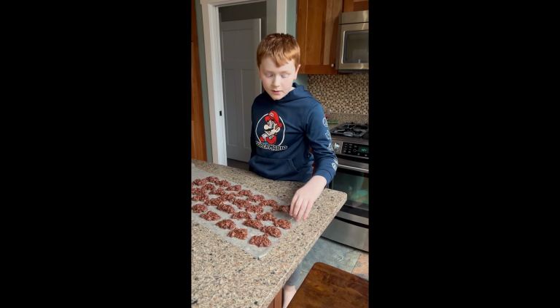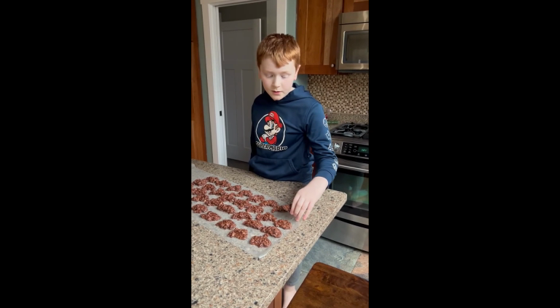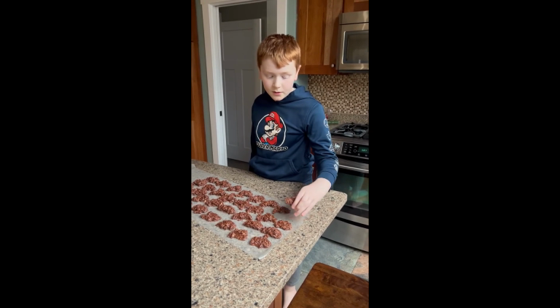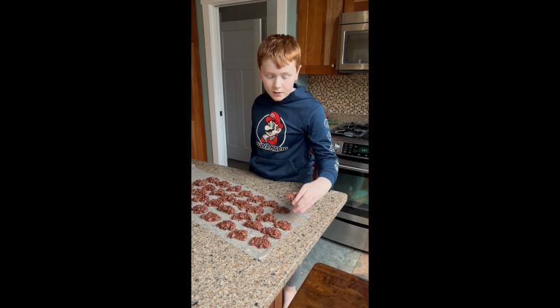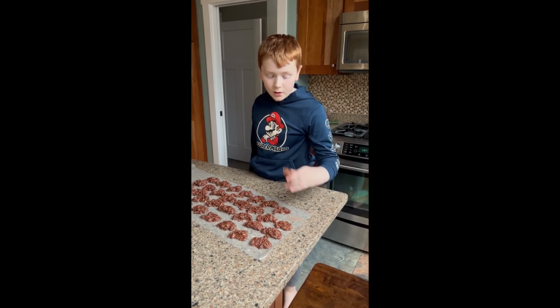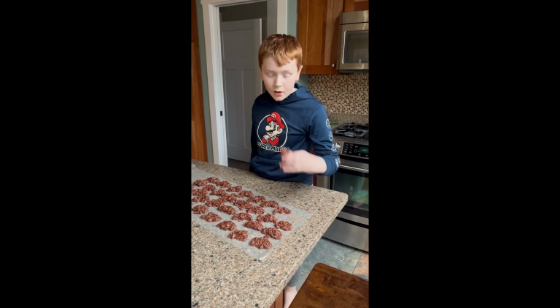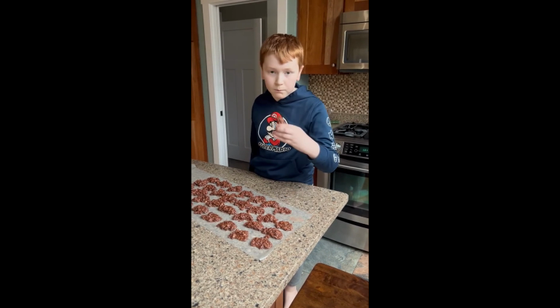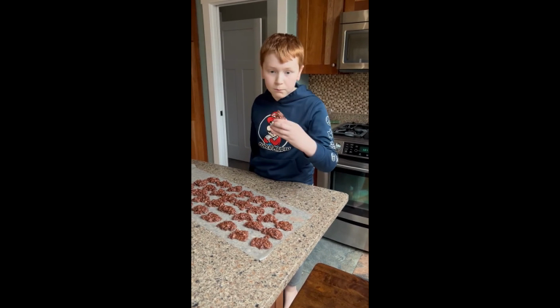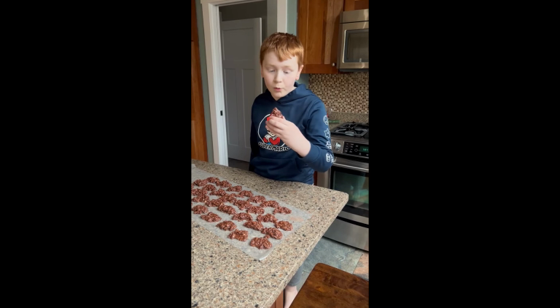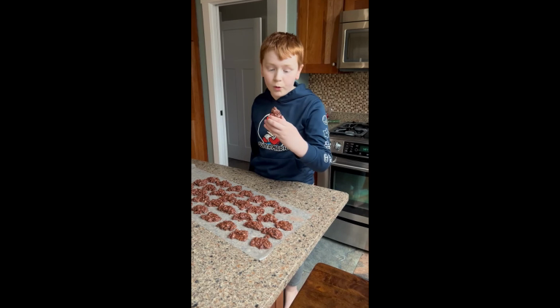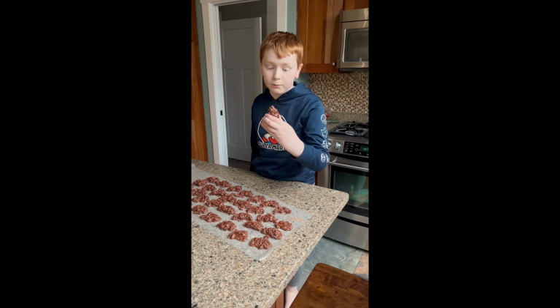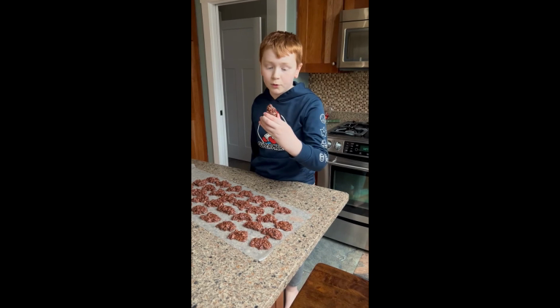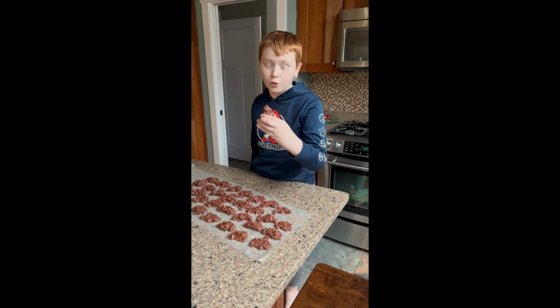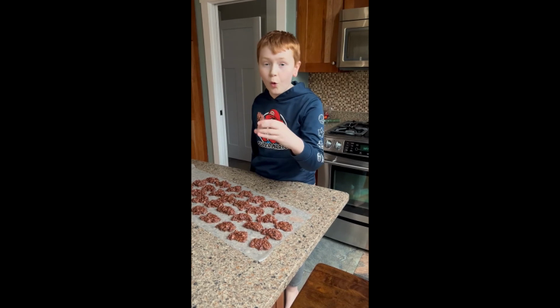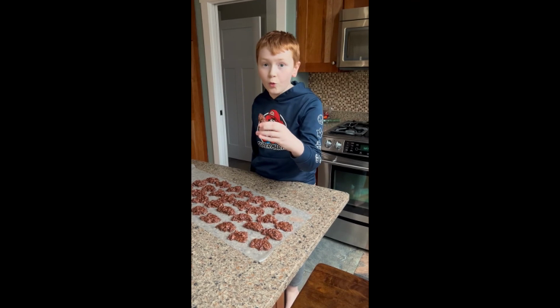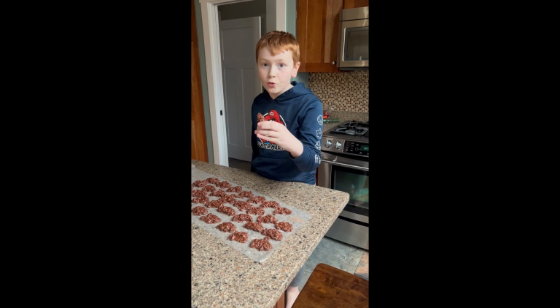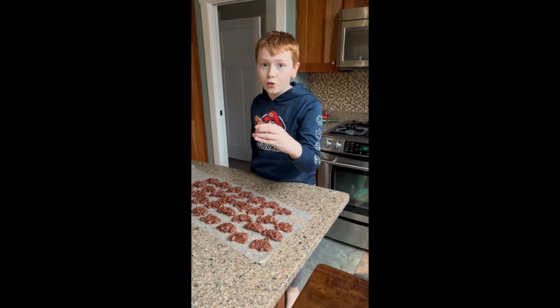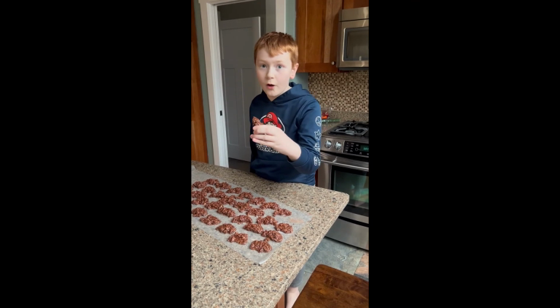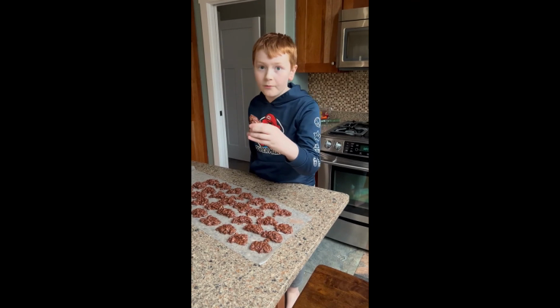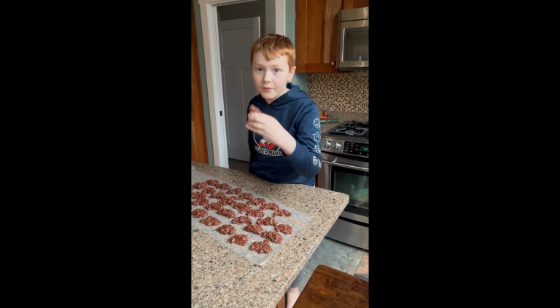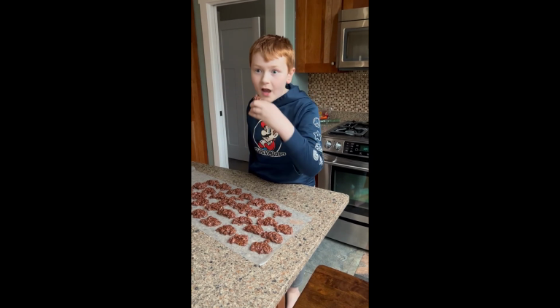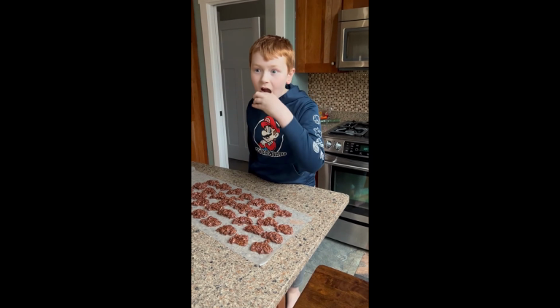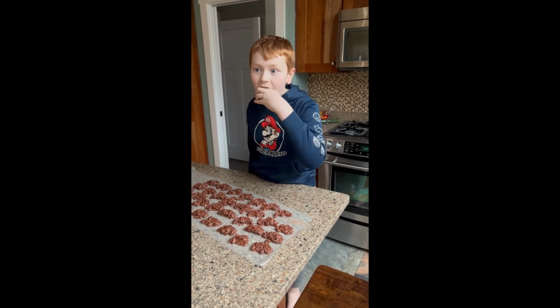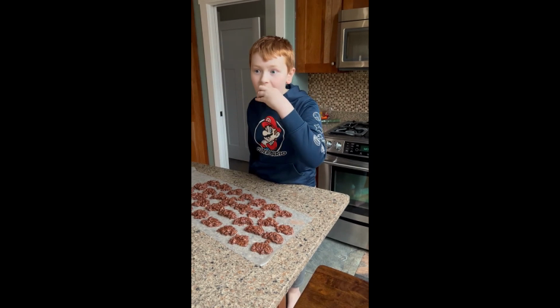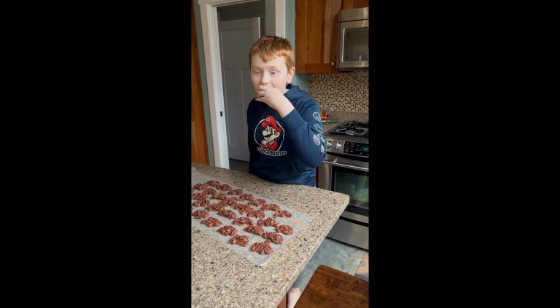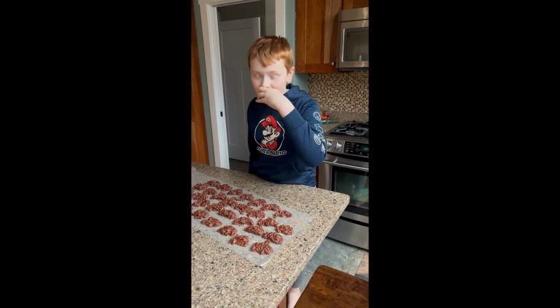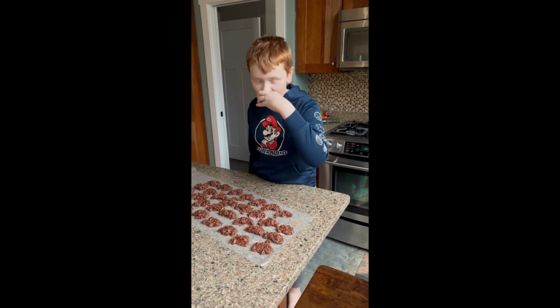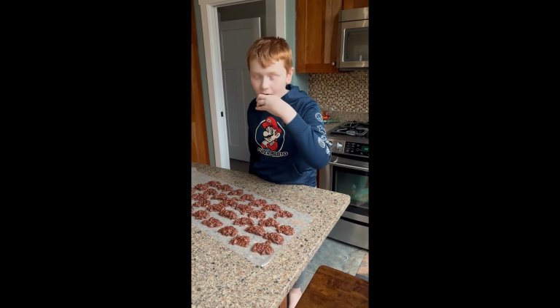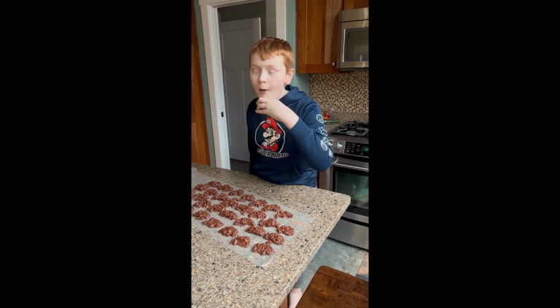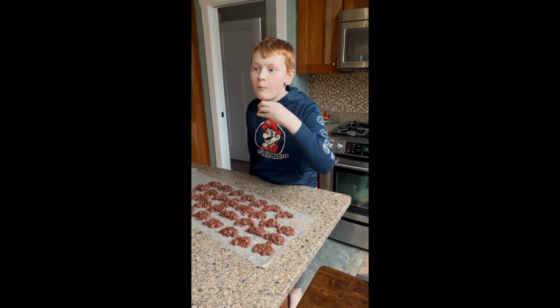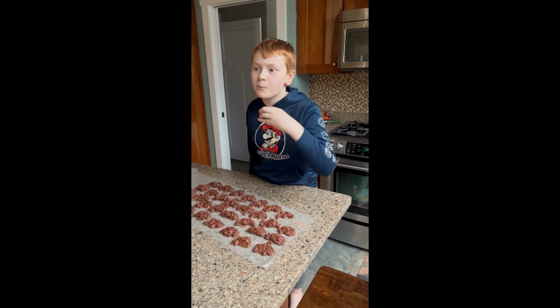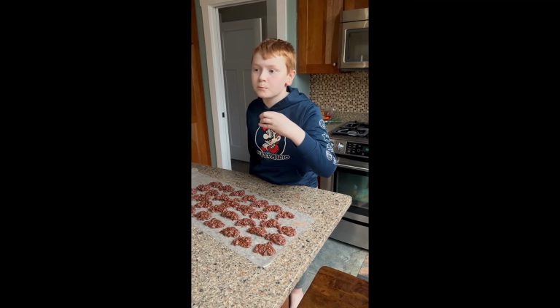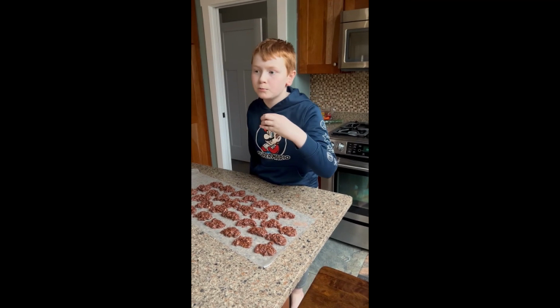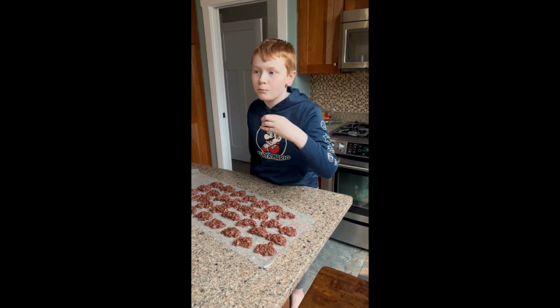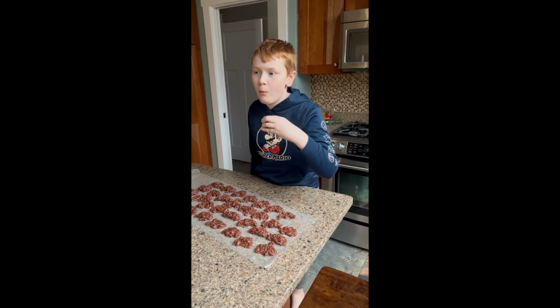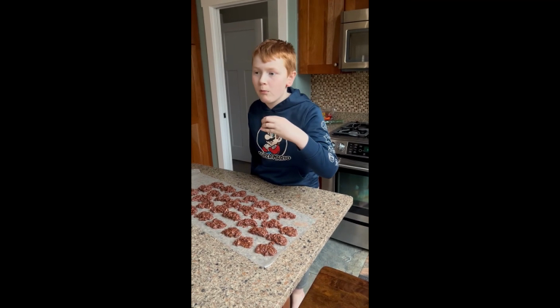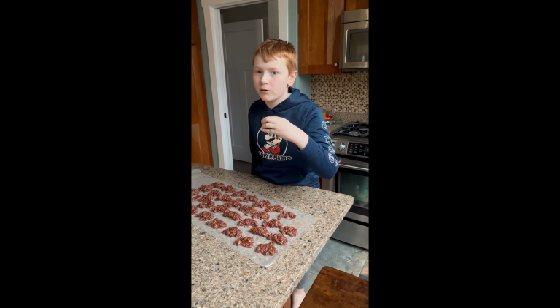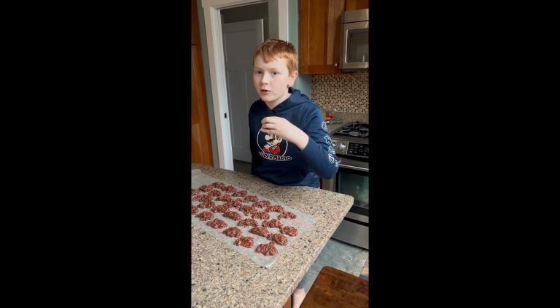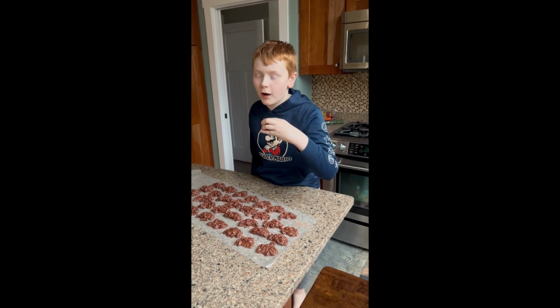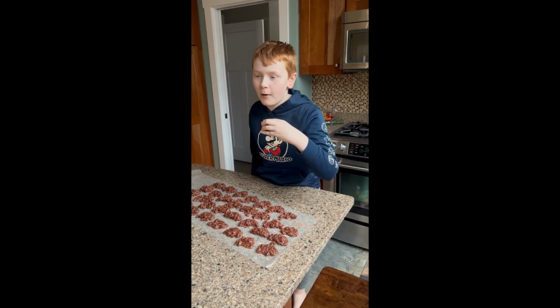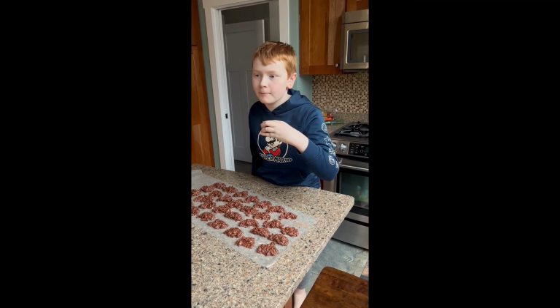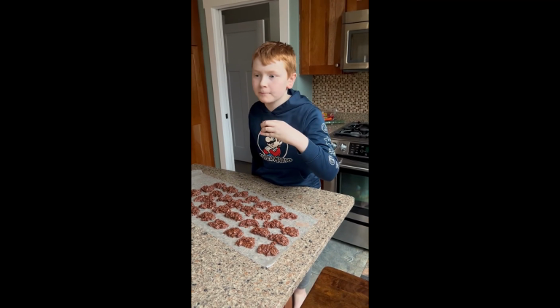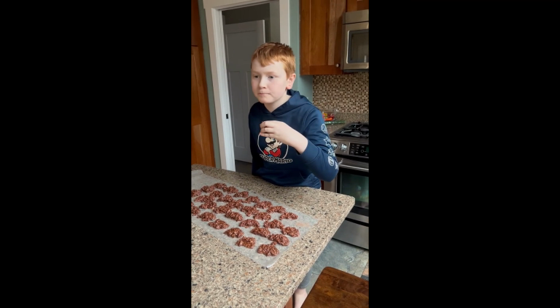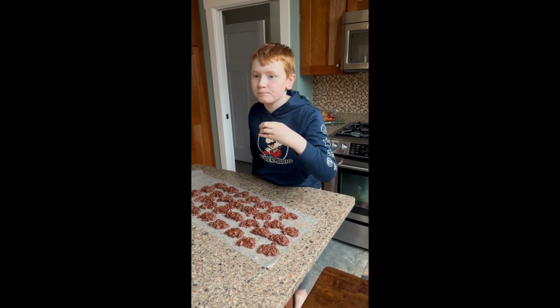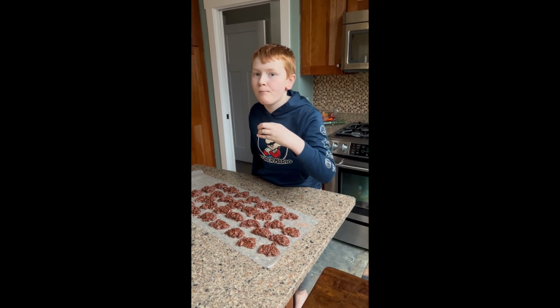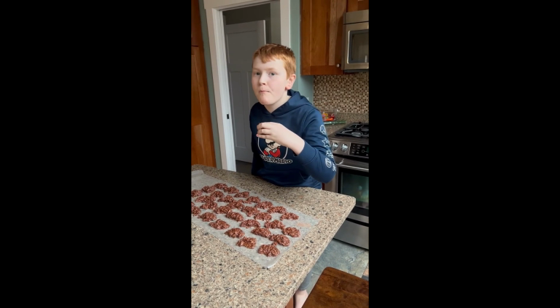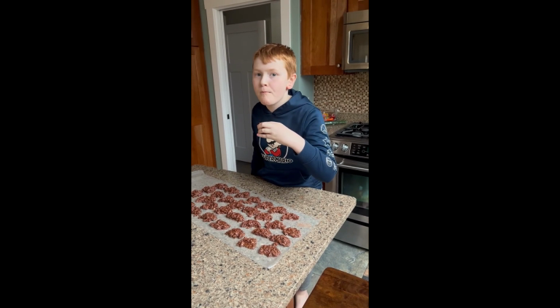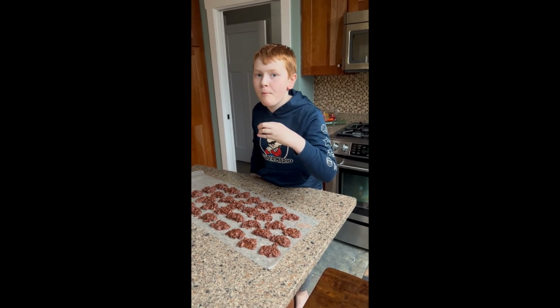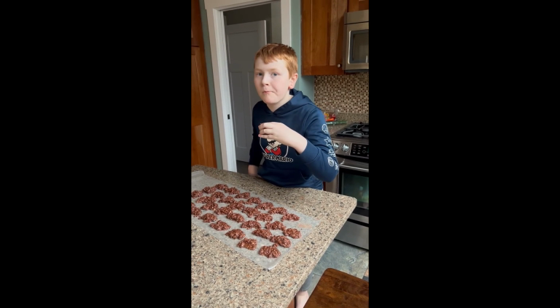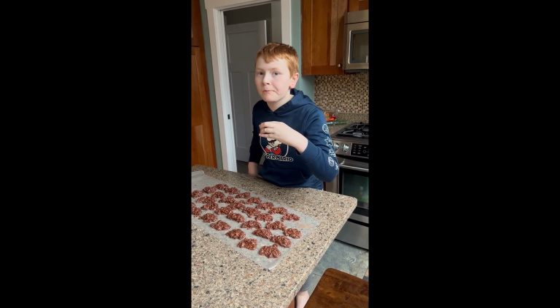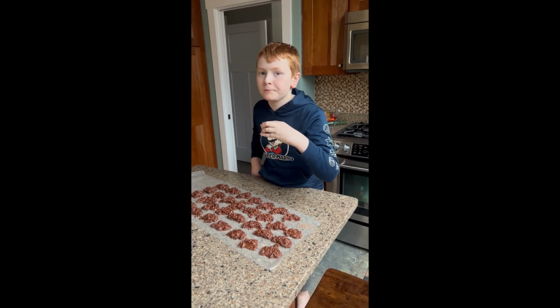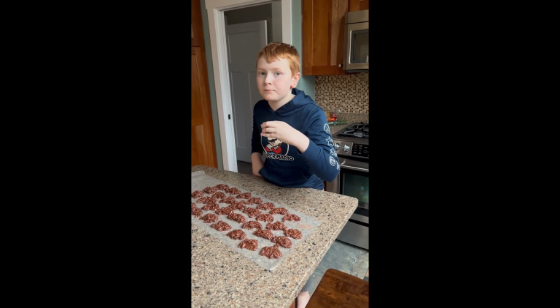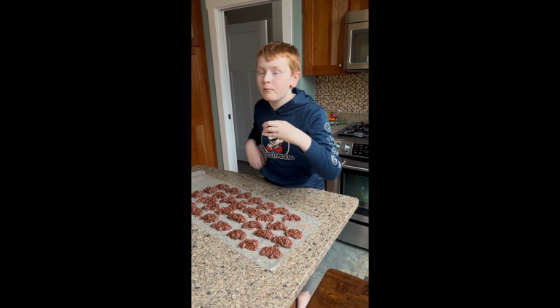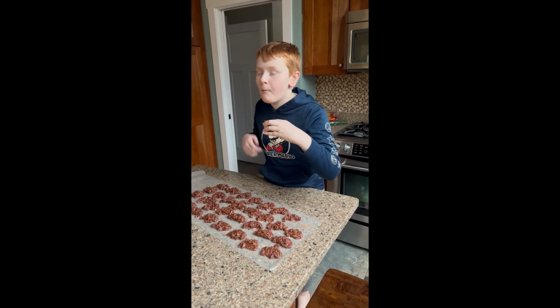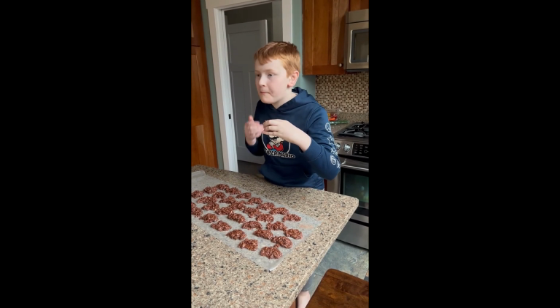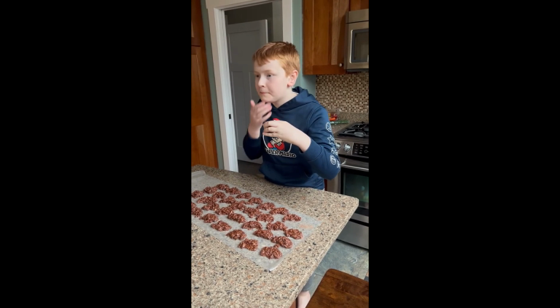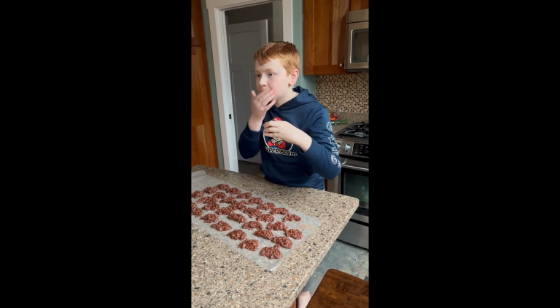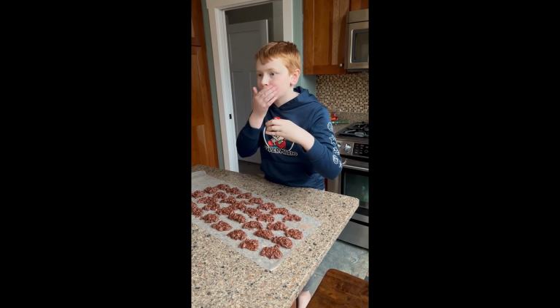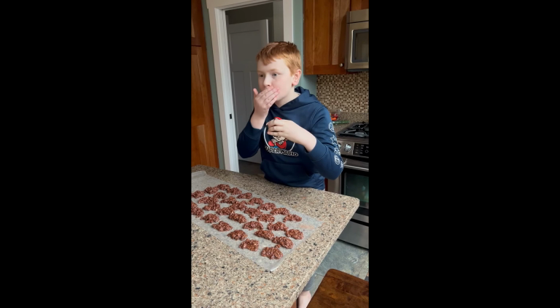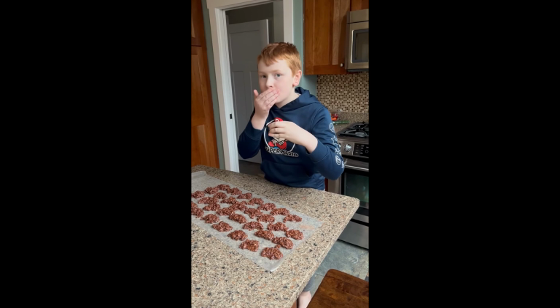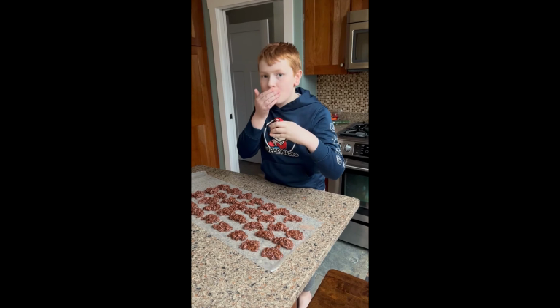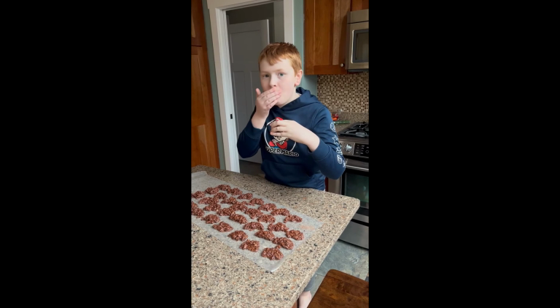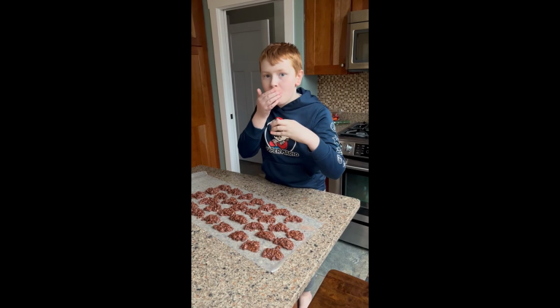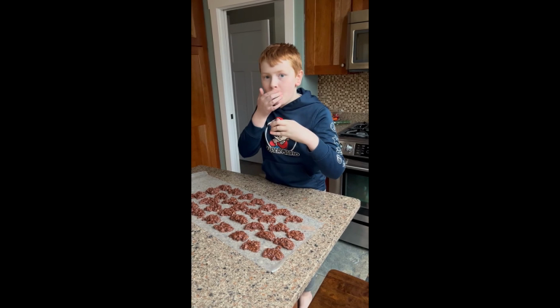A bone of two. Yum. They good? Mm-hmm. Alright.